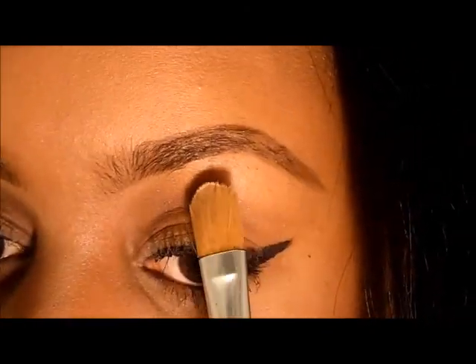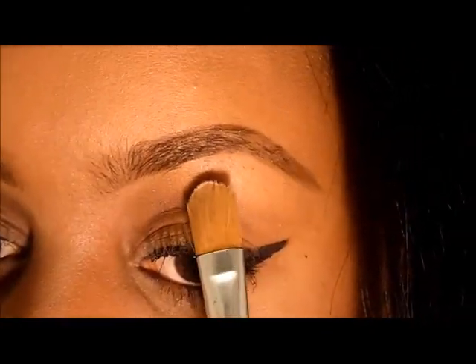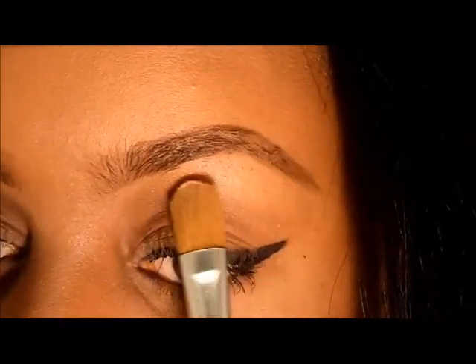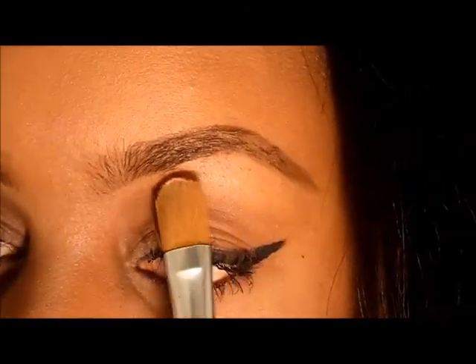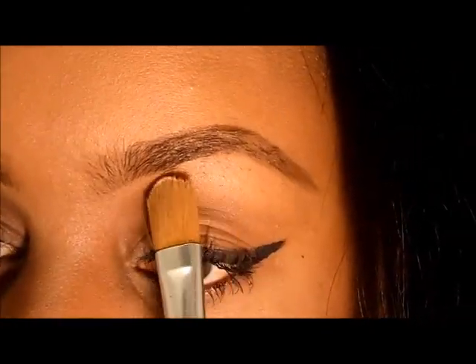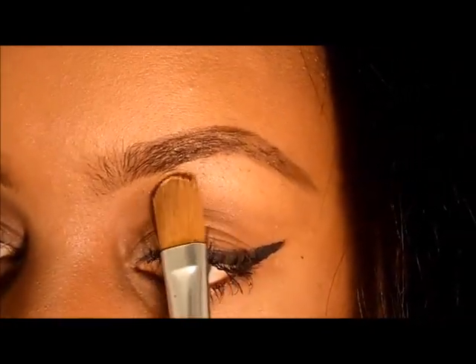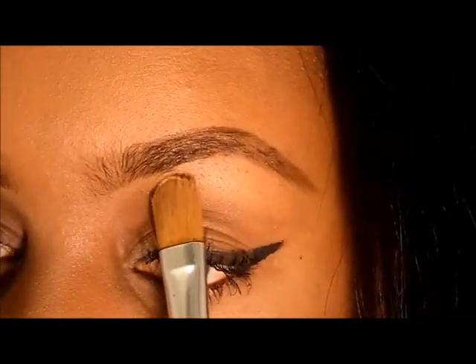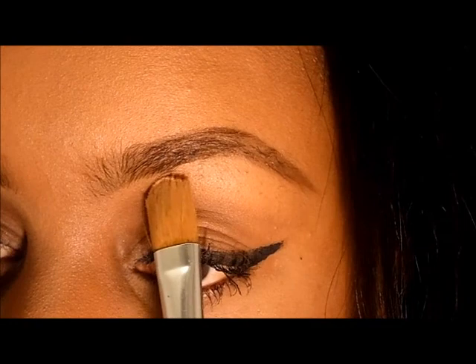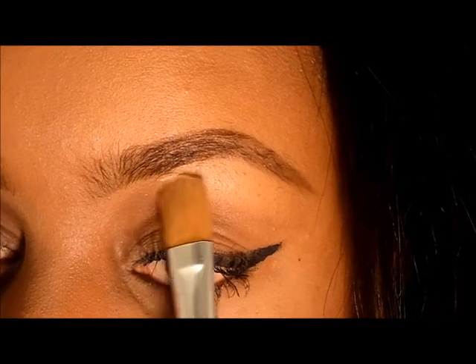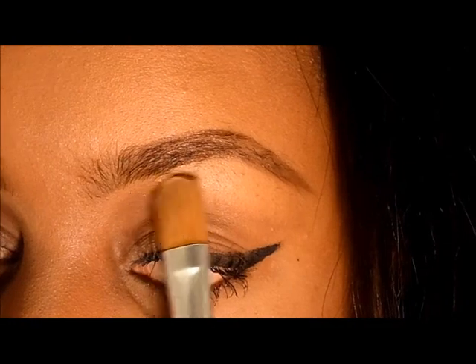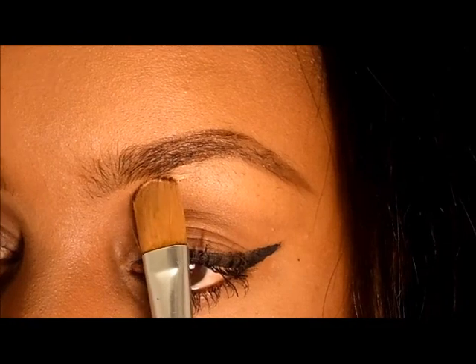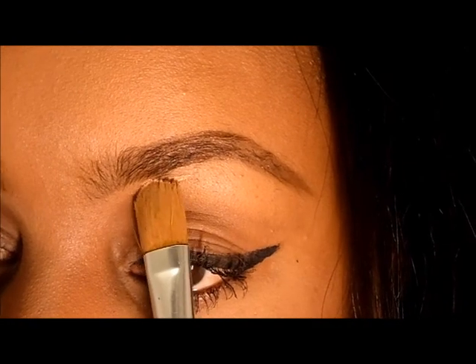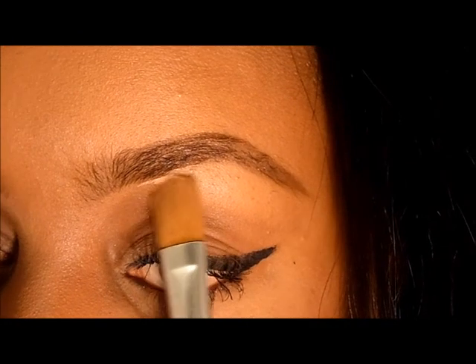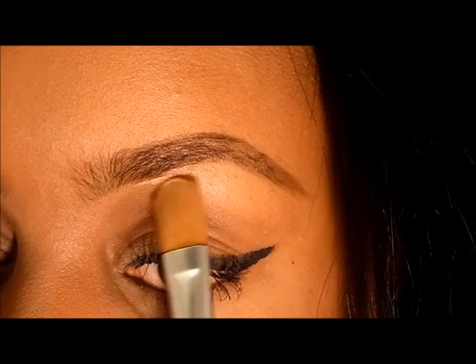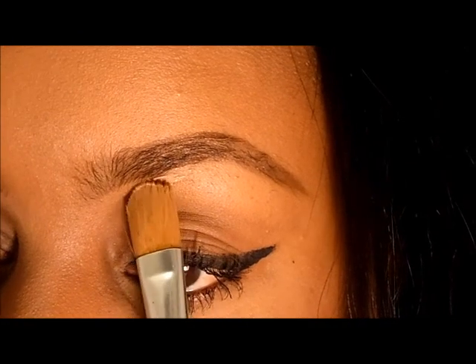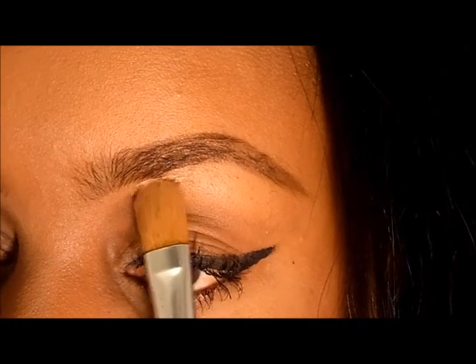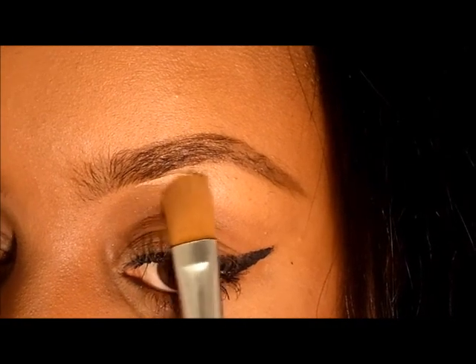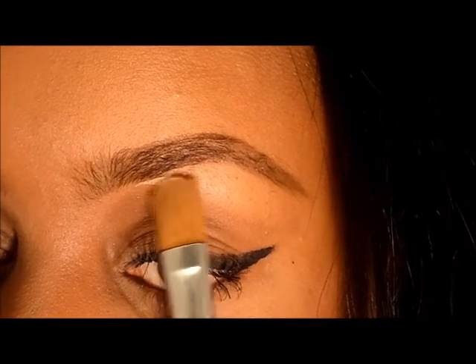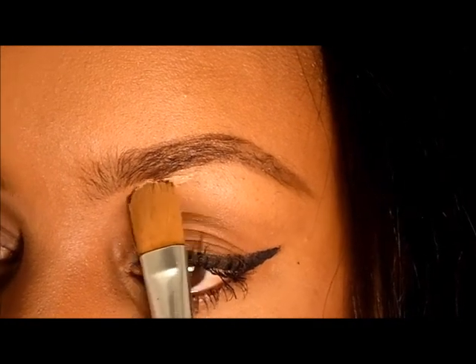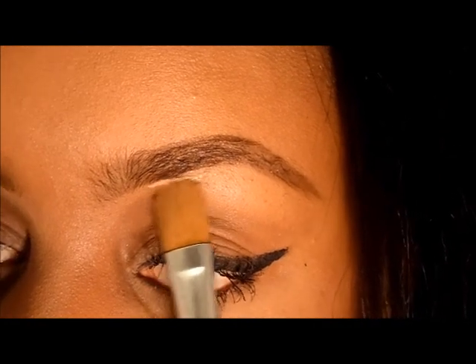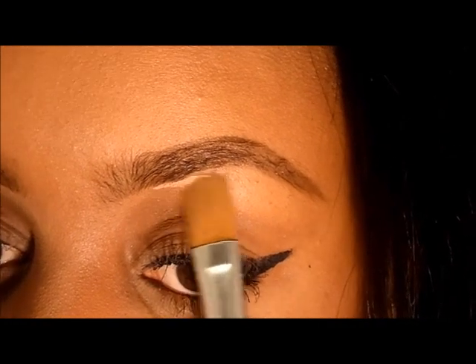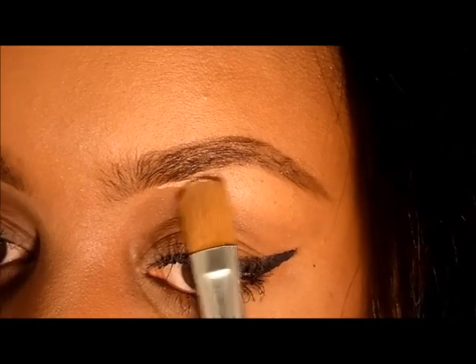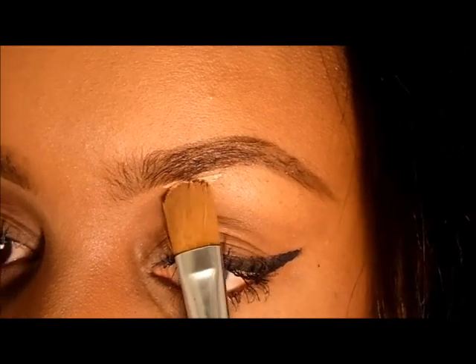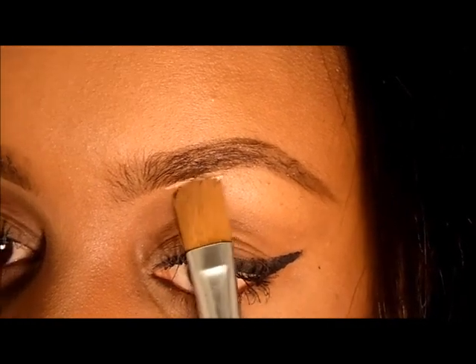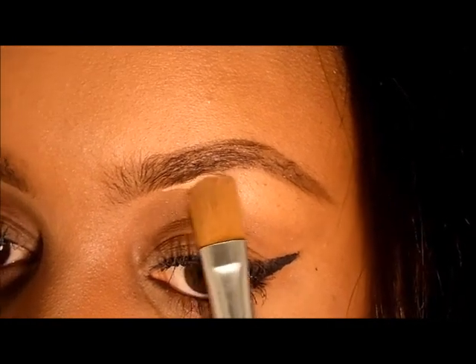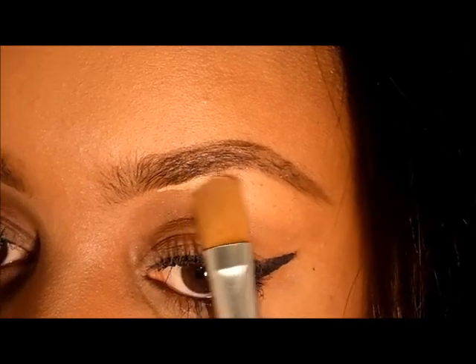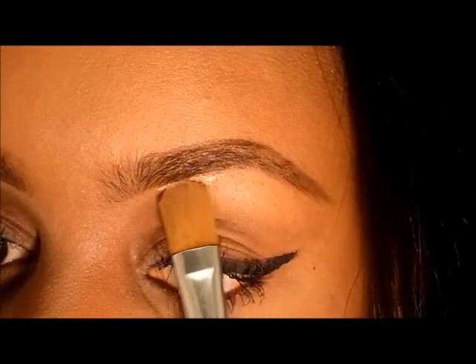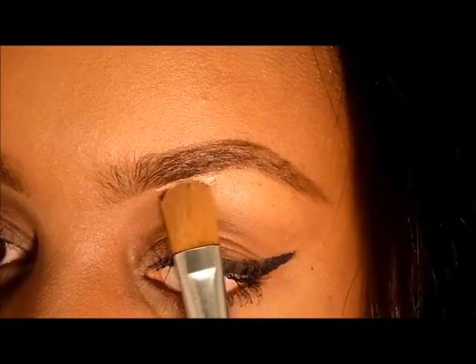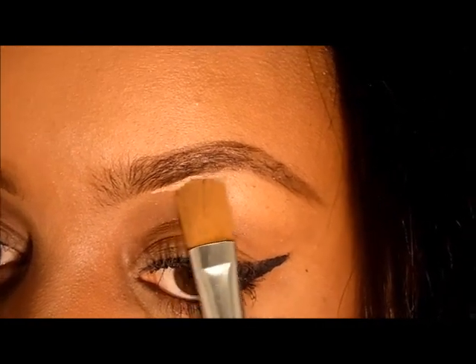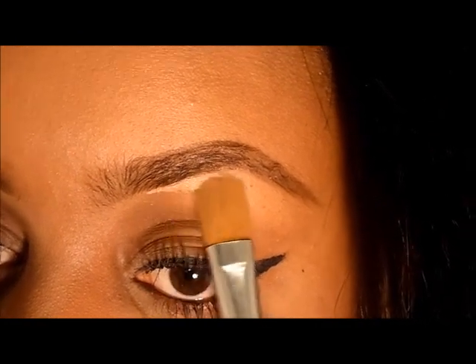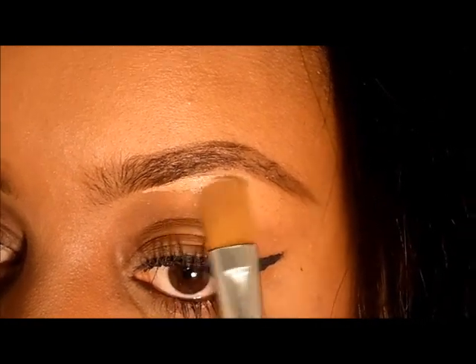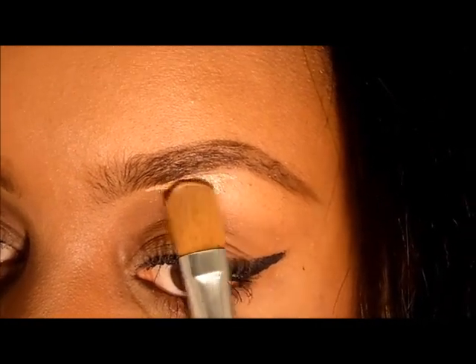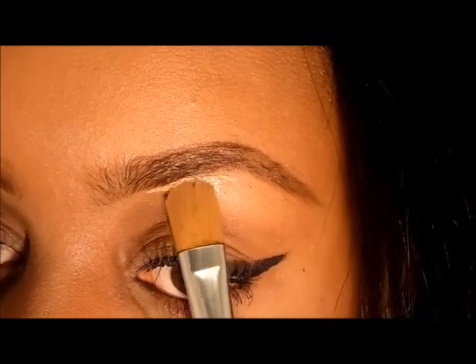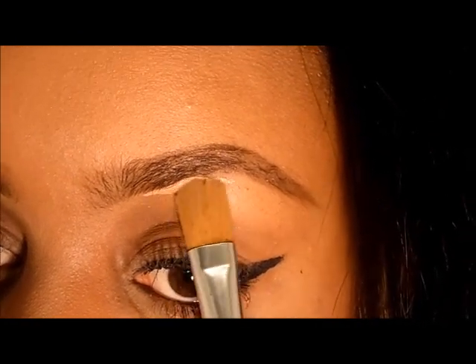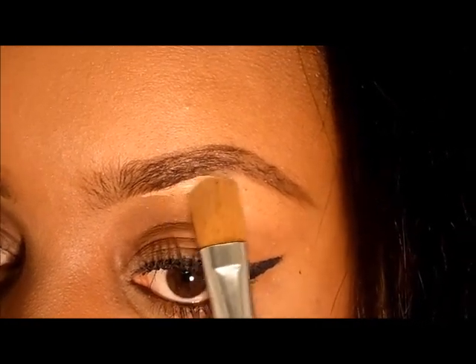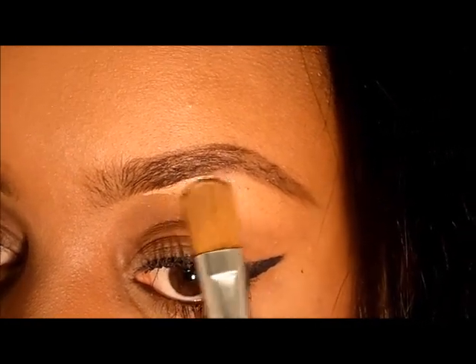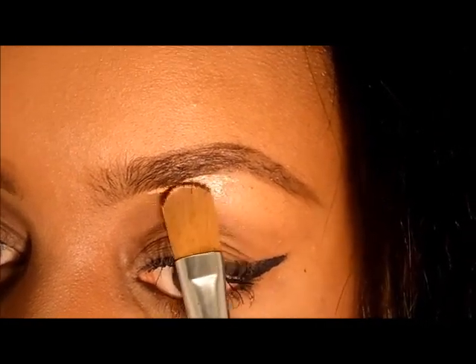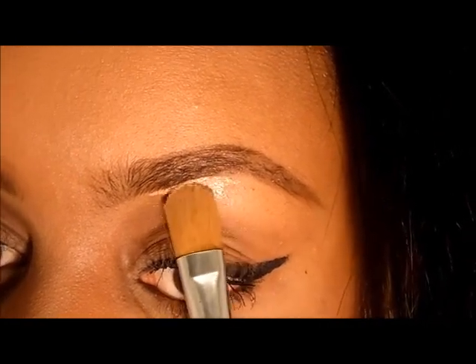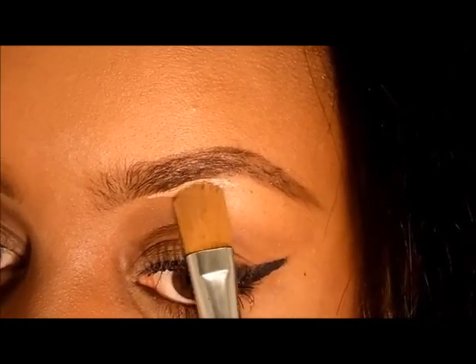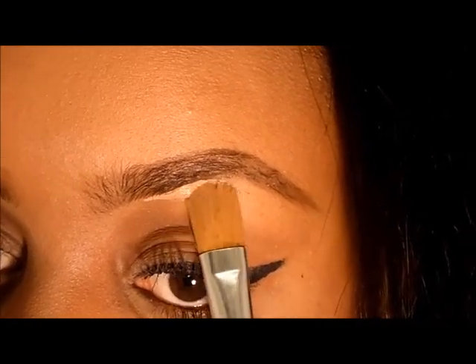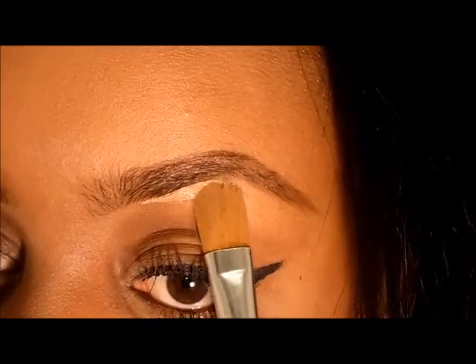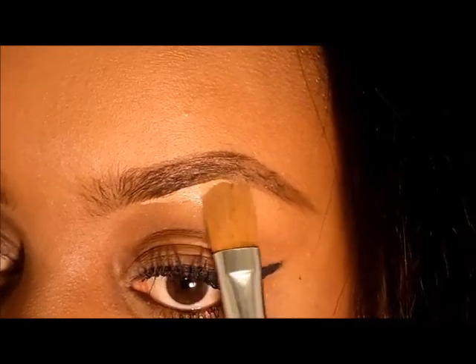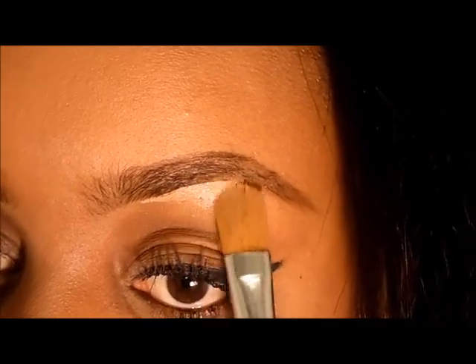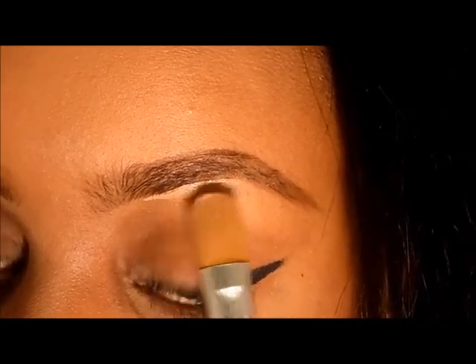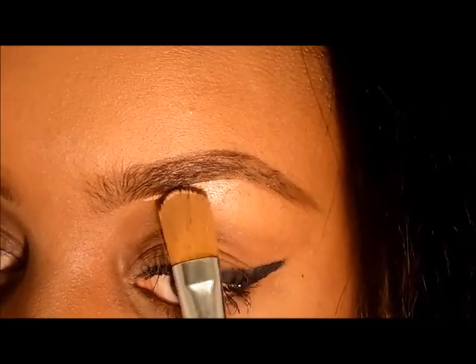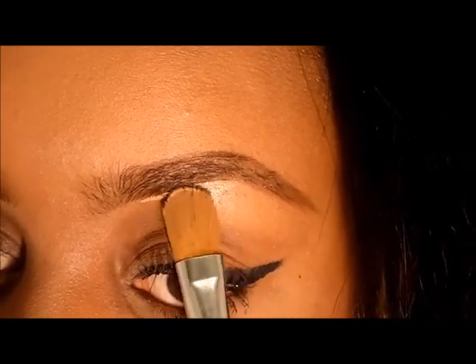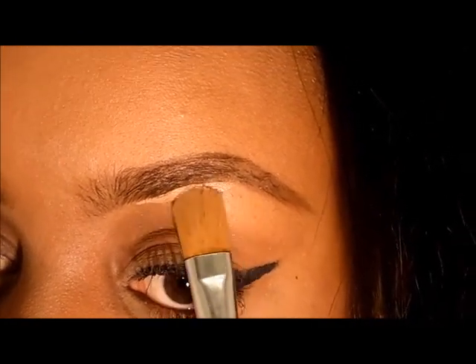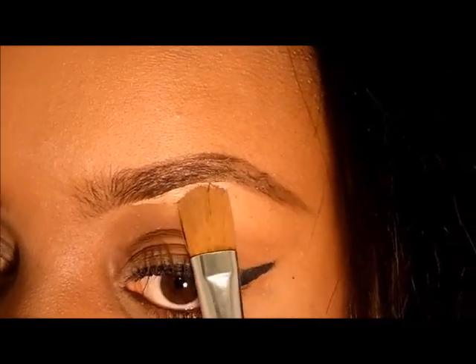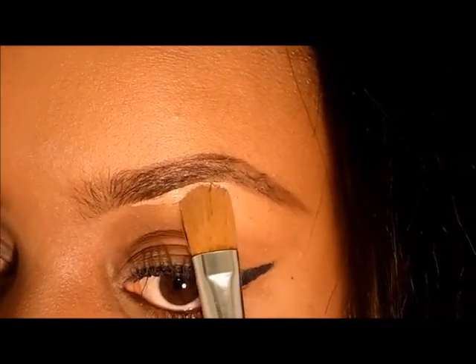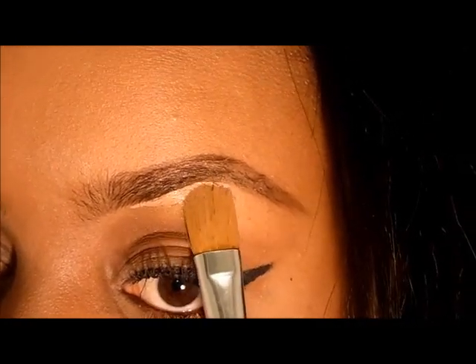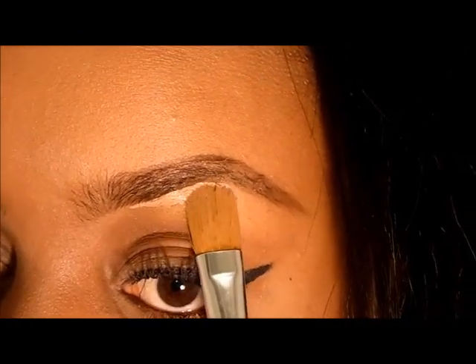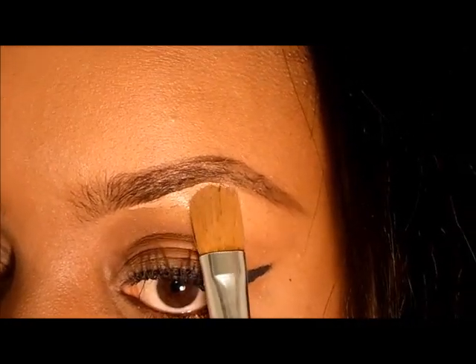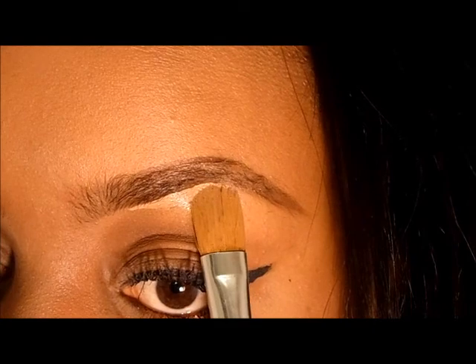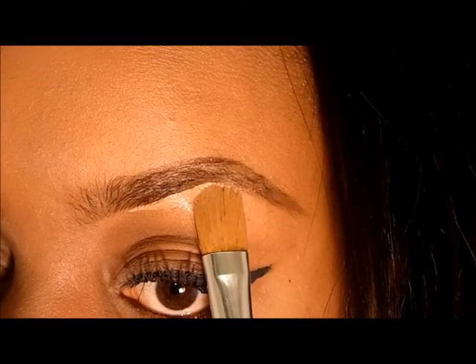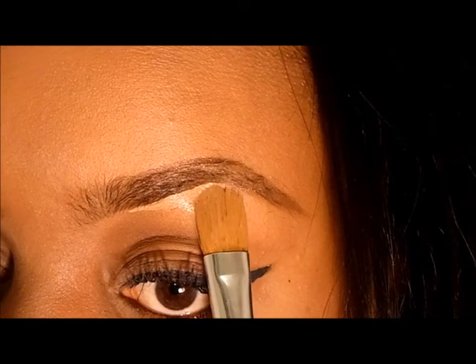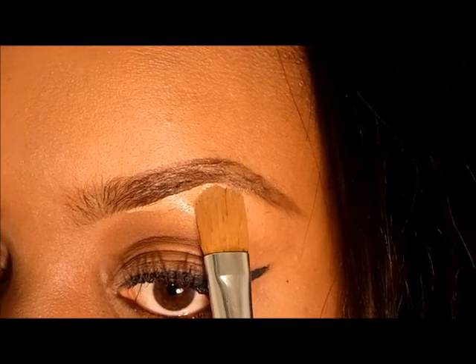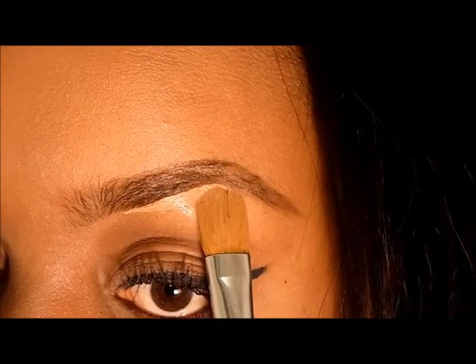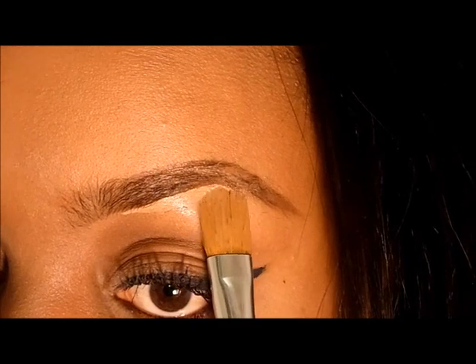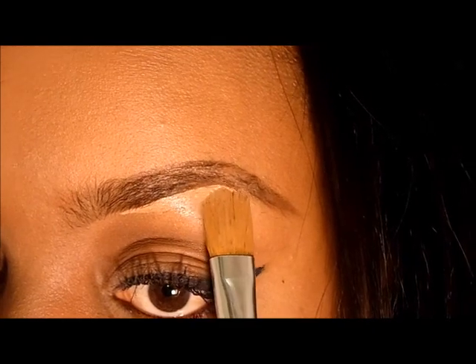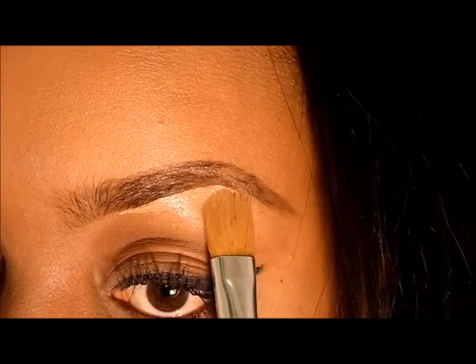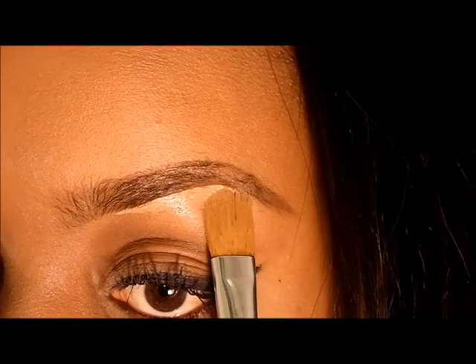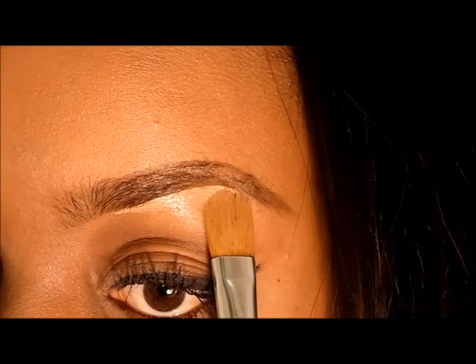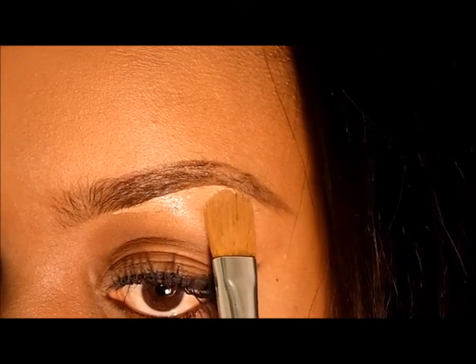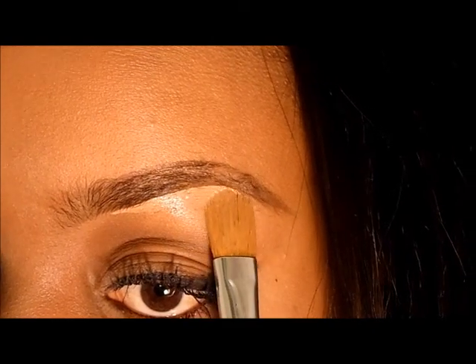Now taking my concealer, I'm going to carve the bottom out, taking very small strokes at a time to ensure a sharp line.